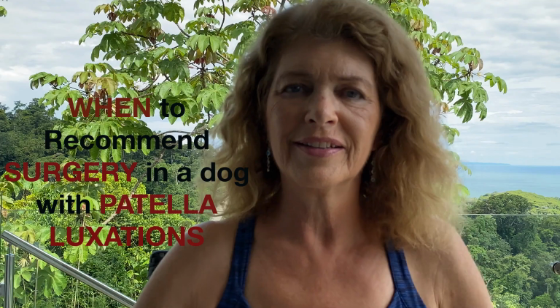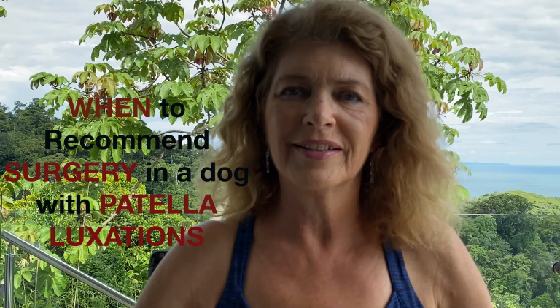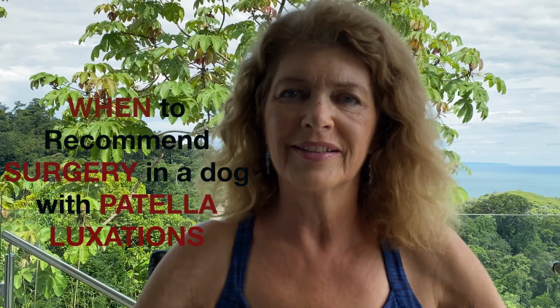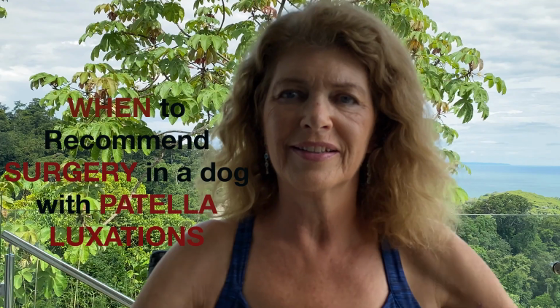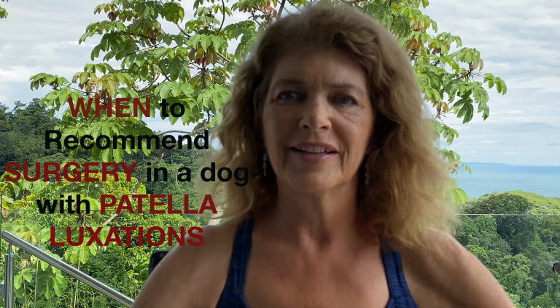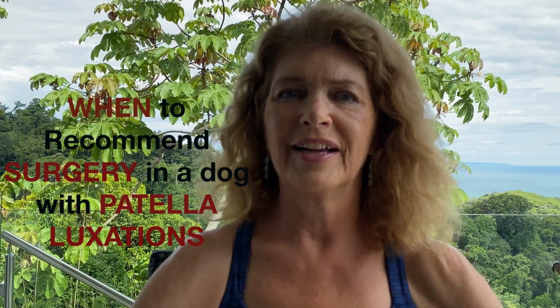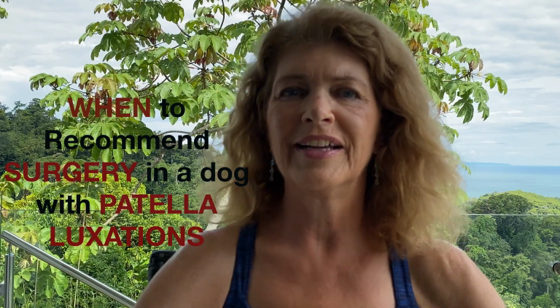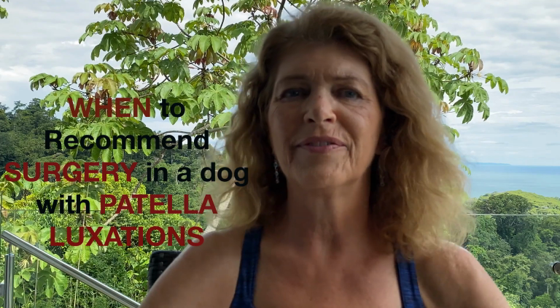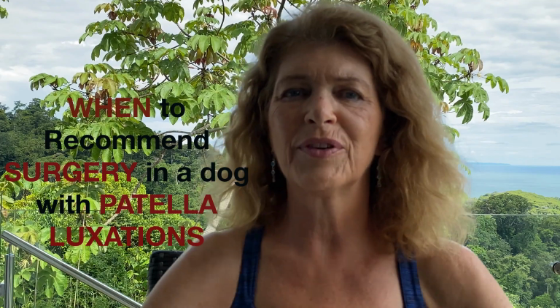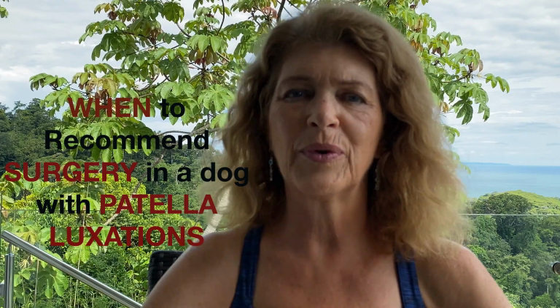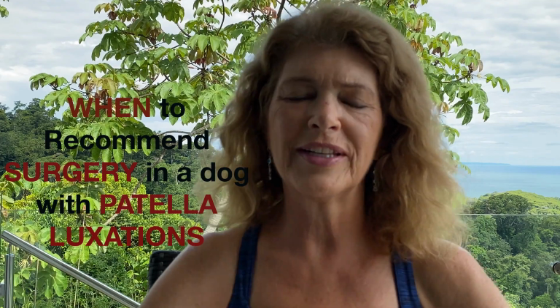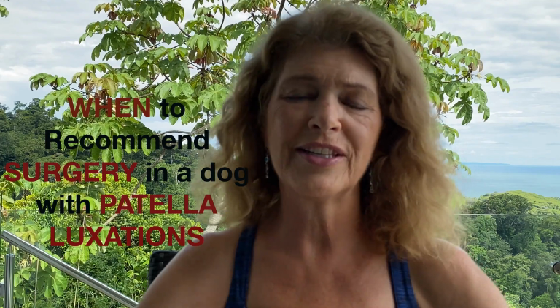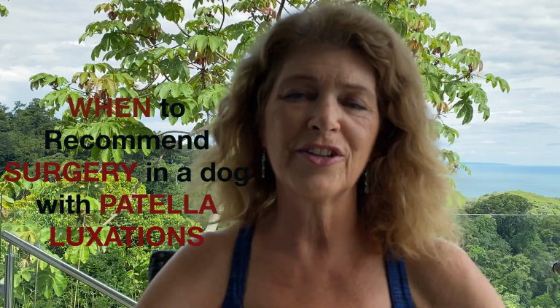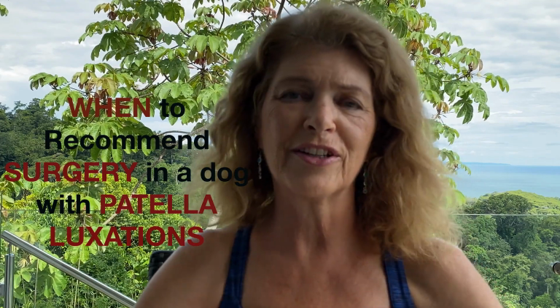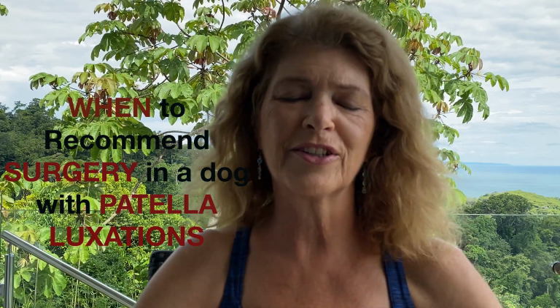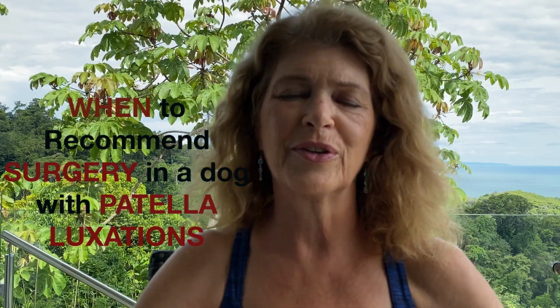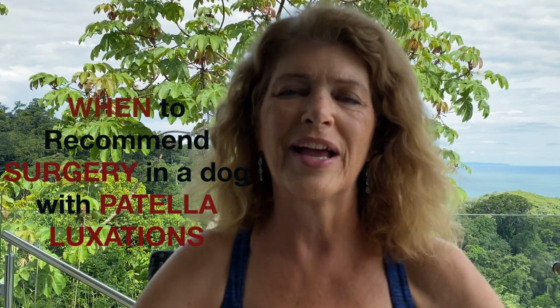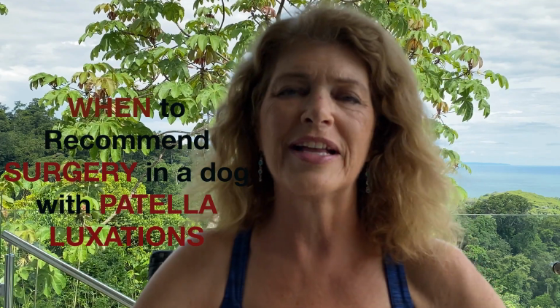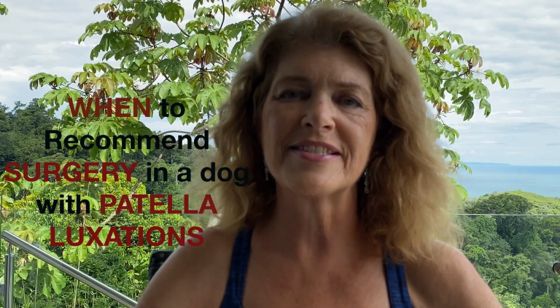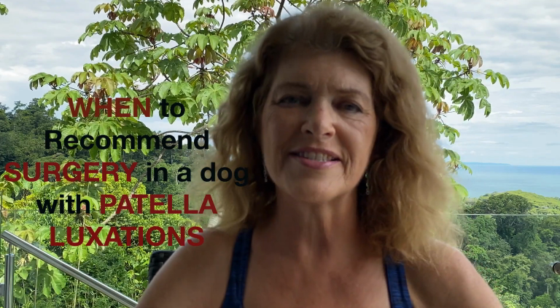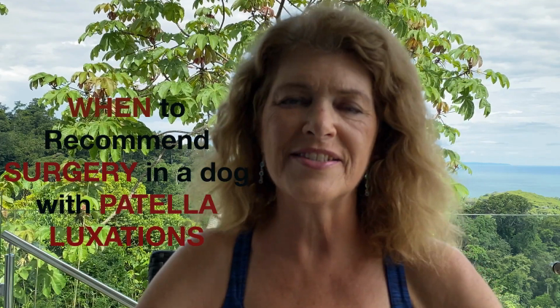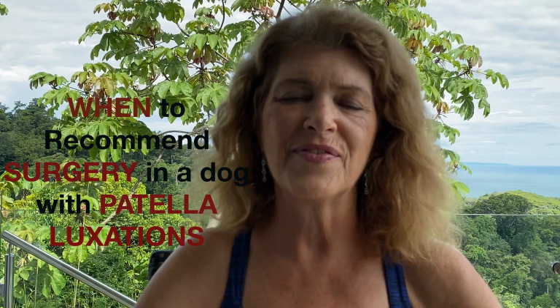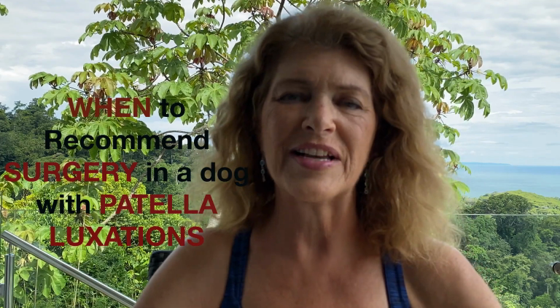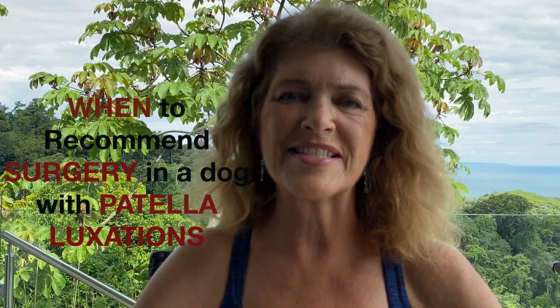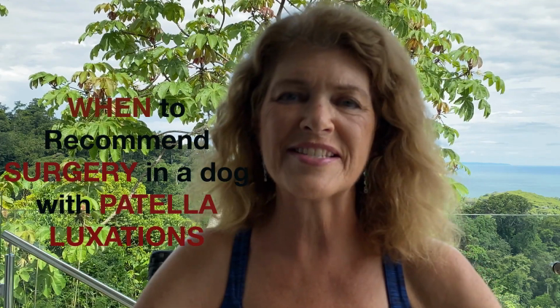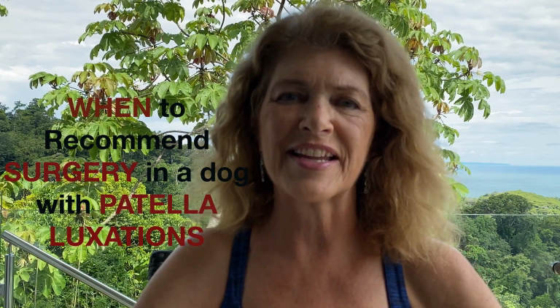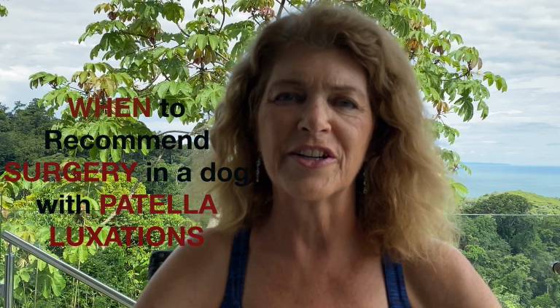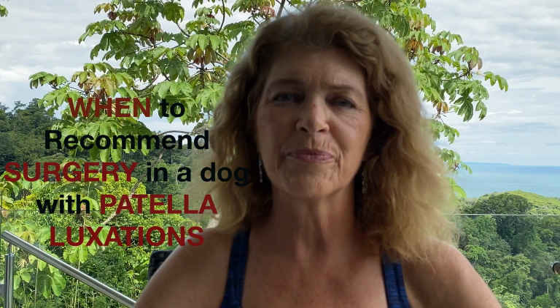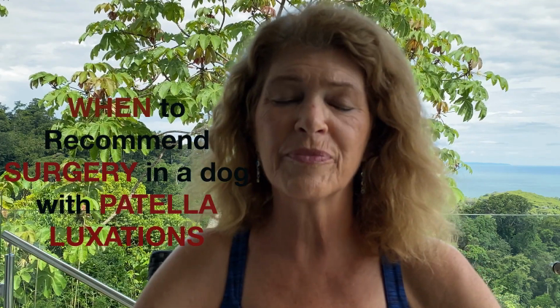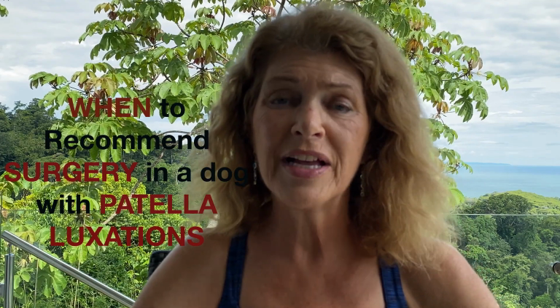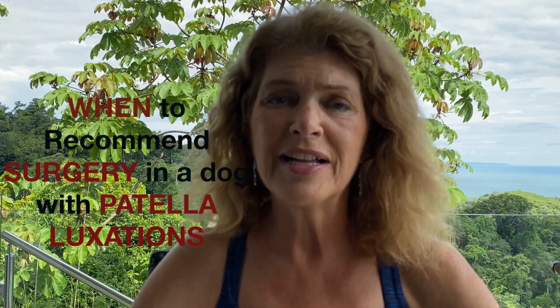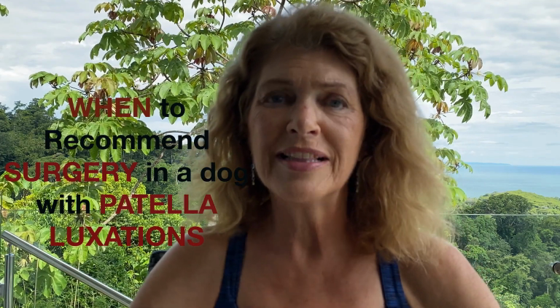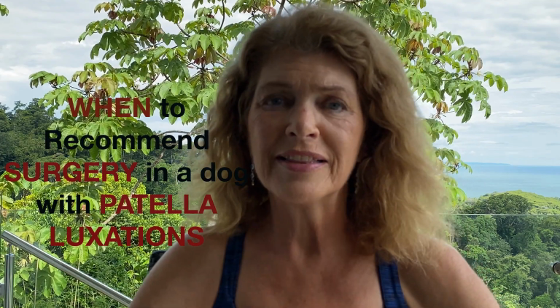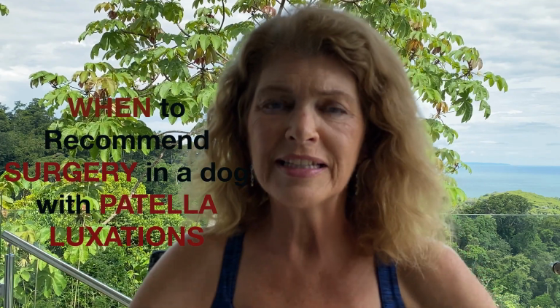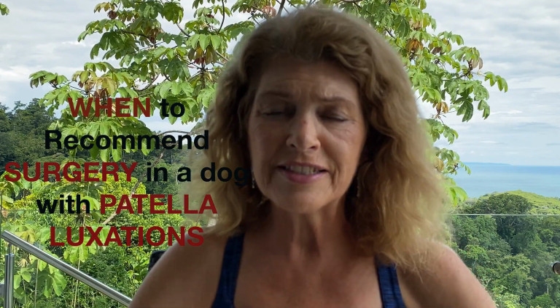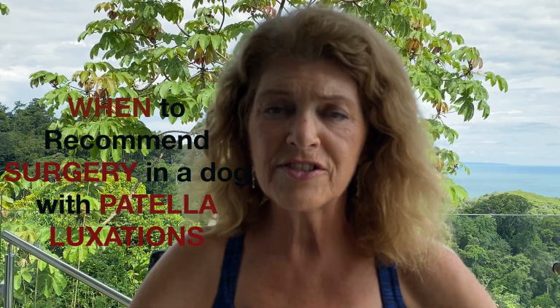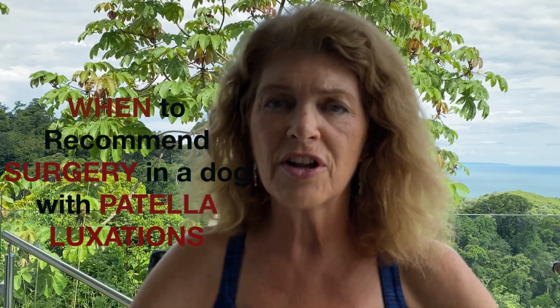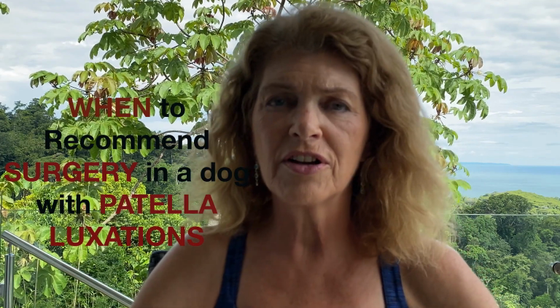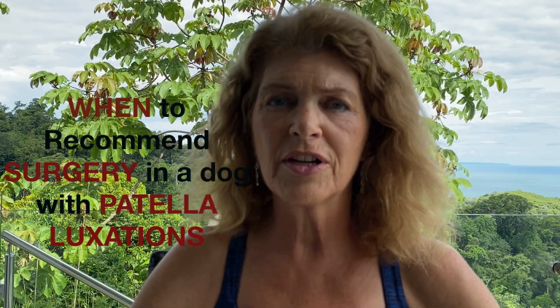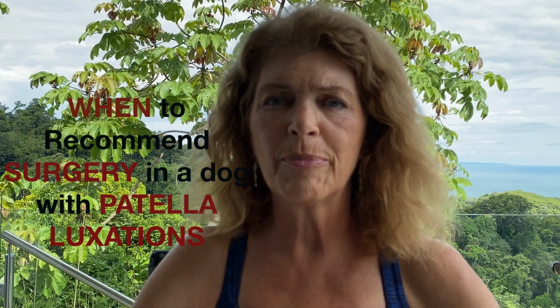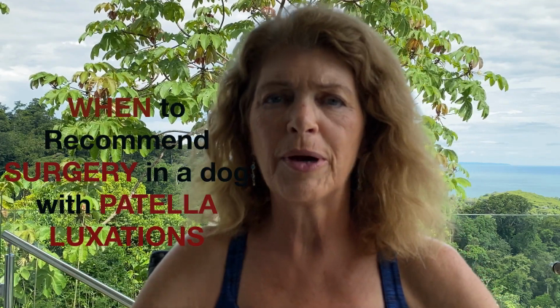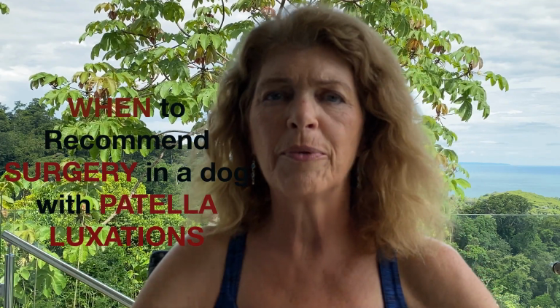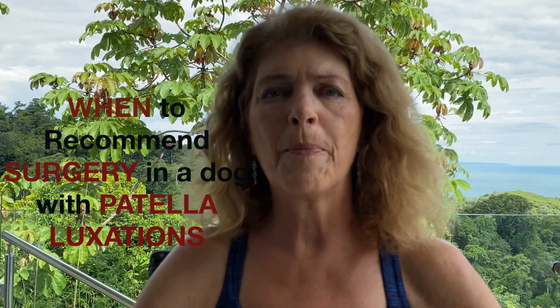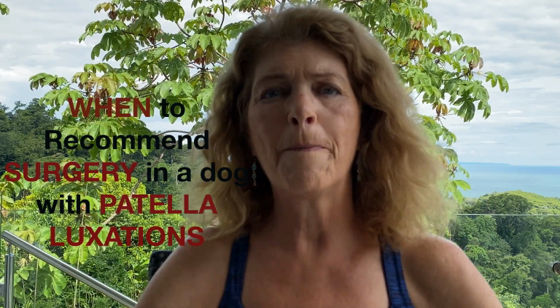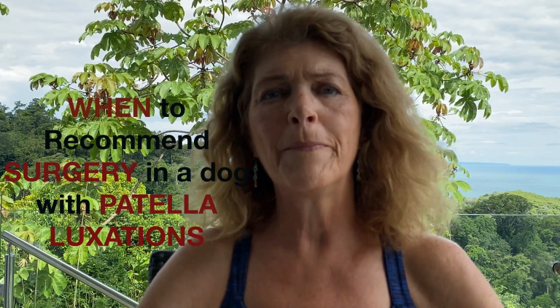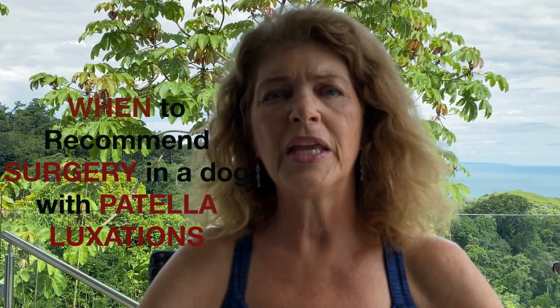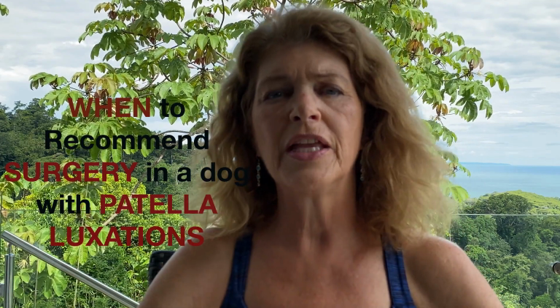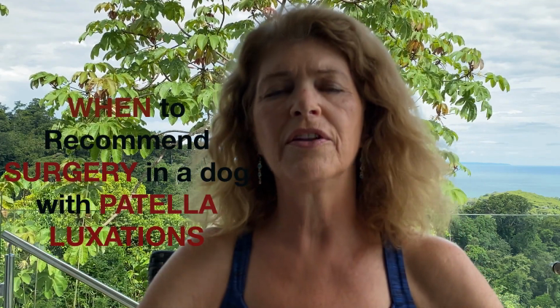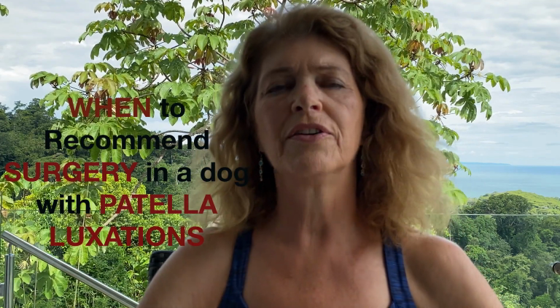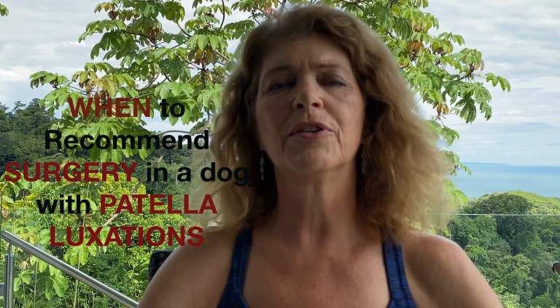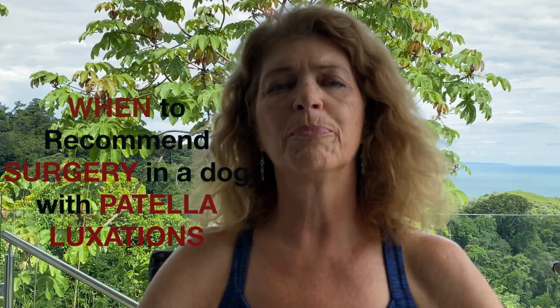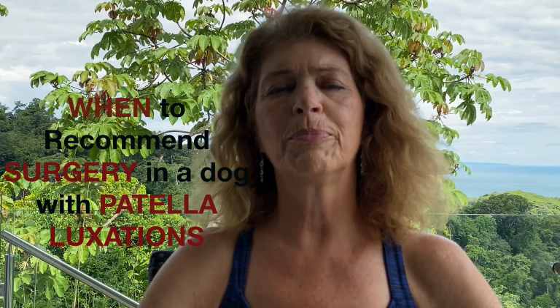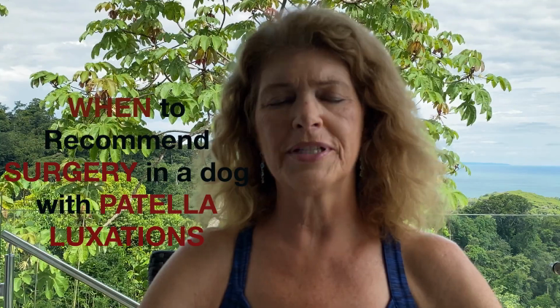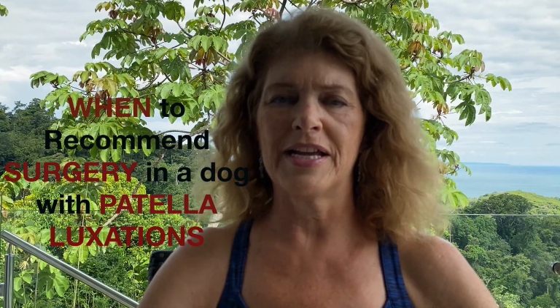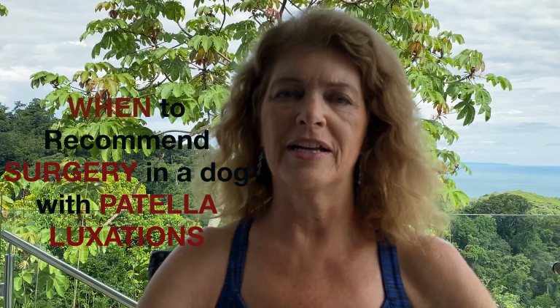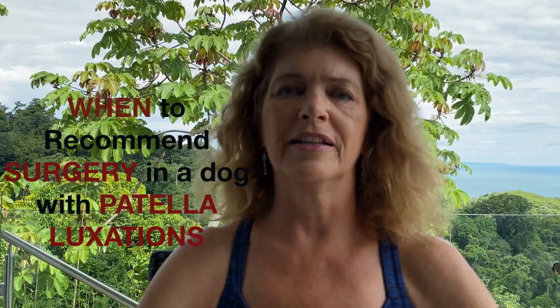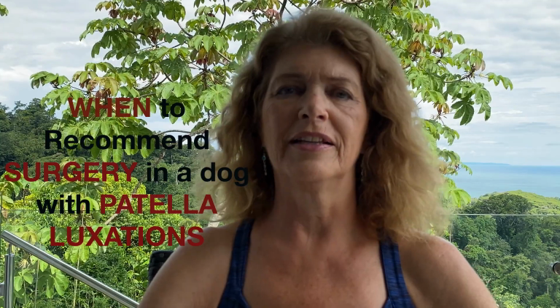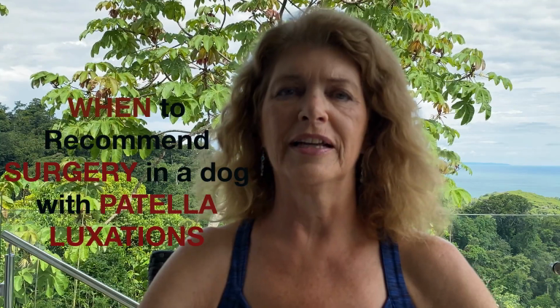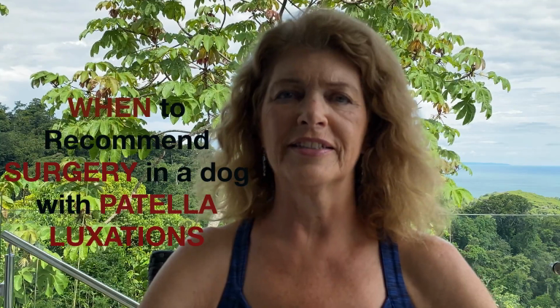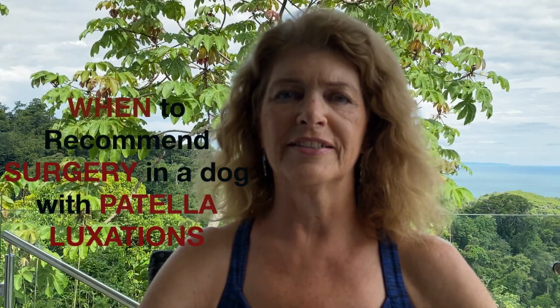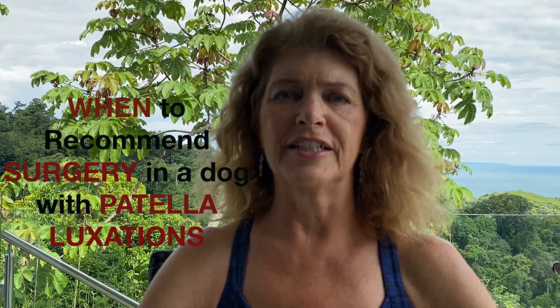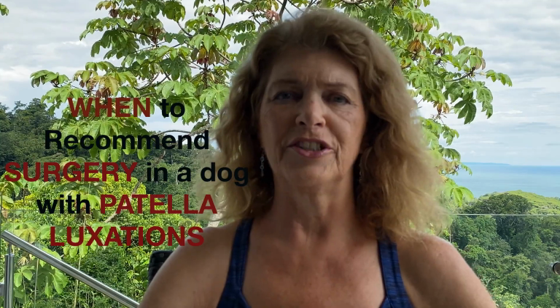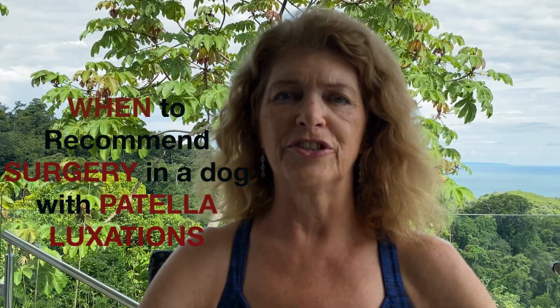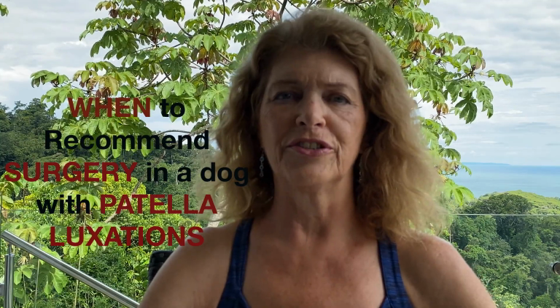Hi everyone, Dr. Anne Silvestre here. Let's talk about medial patella luxations.